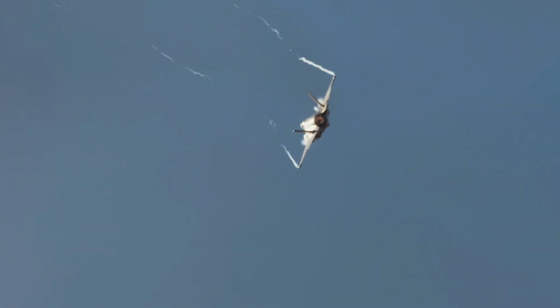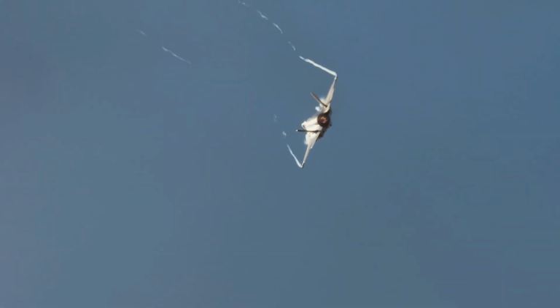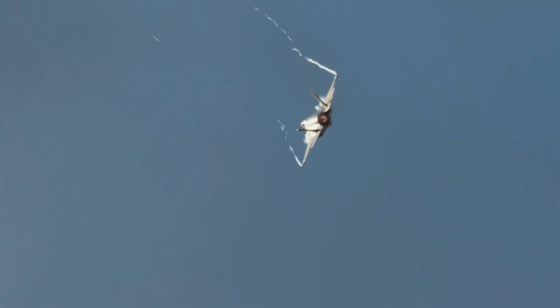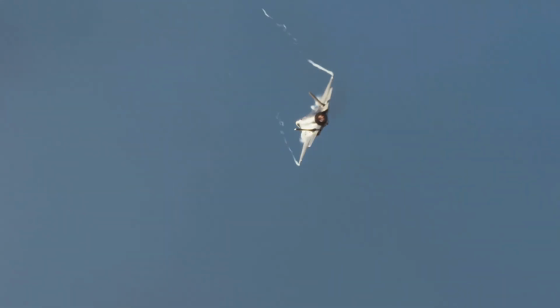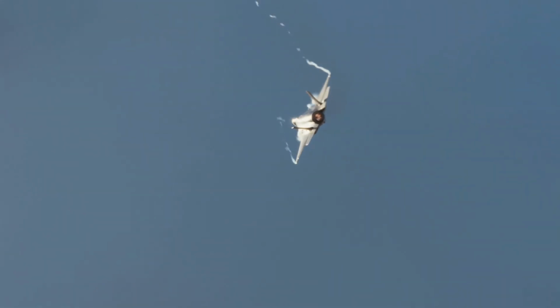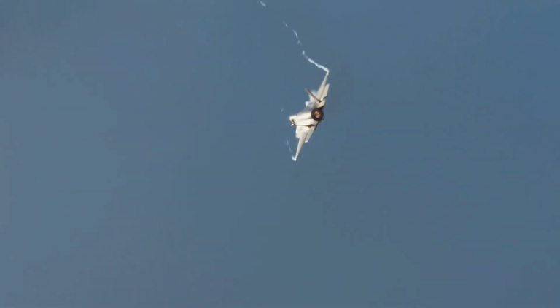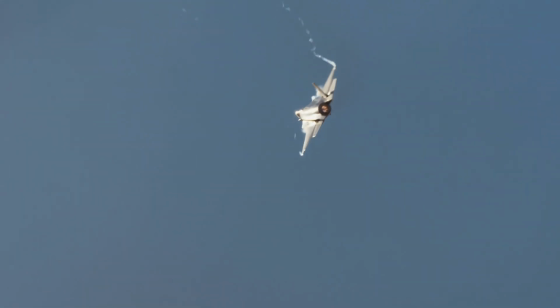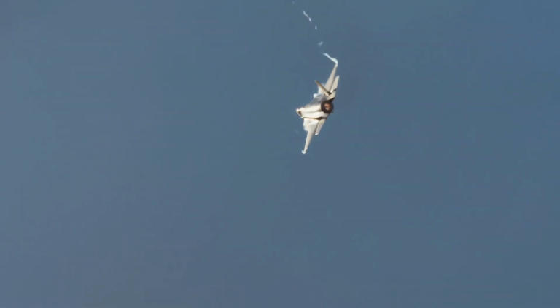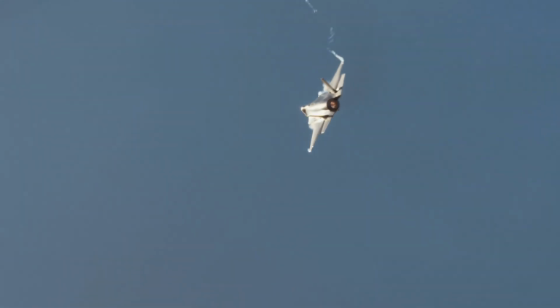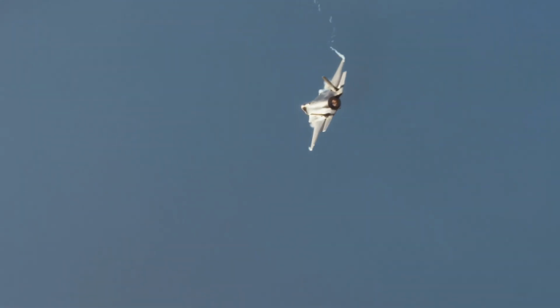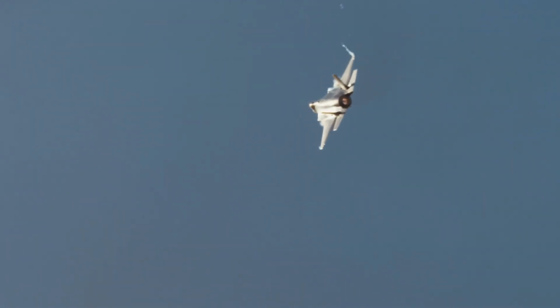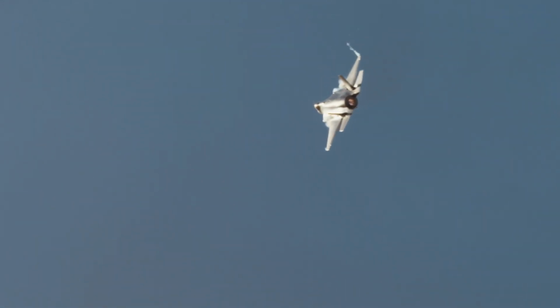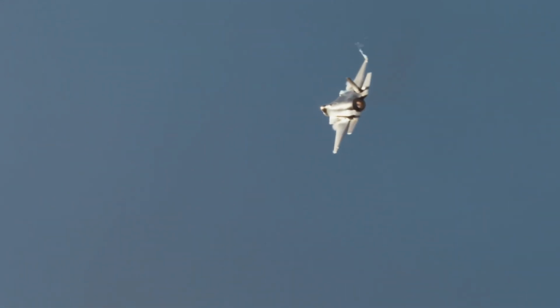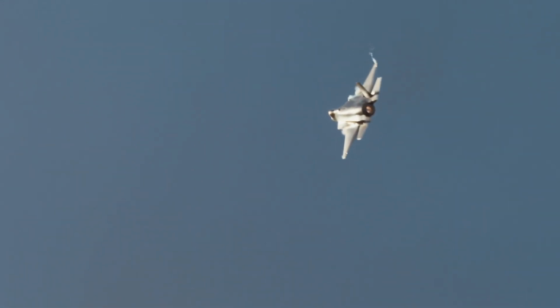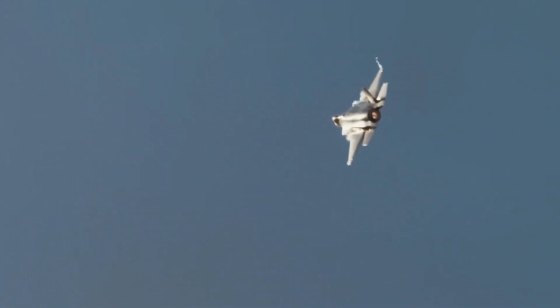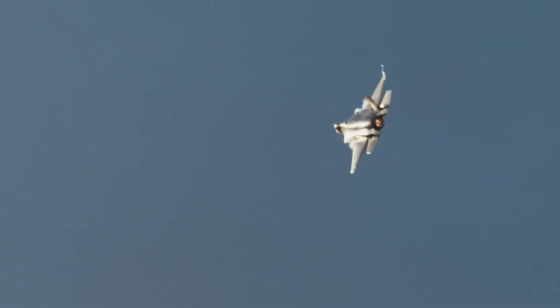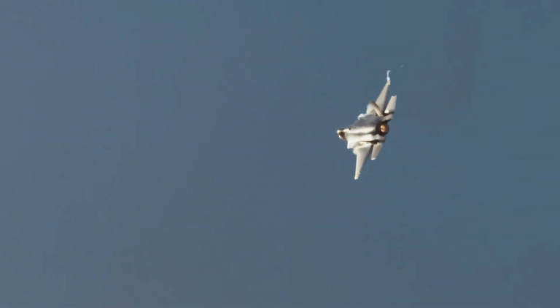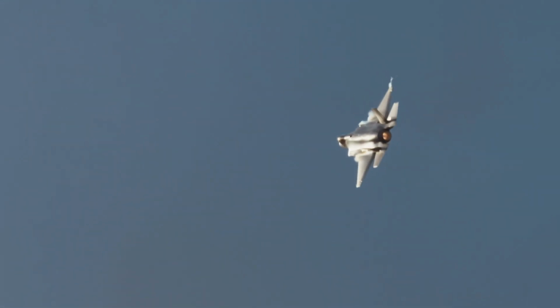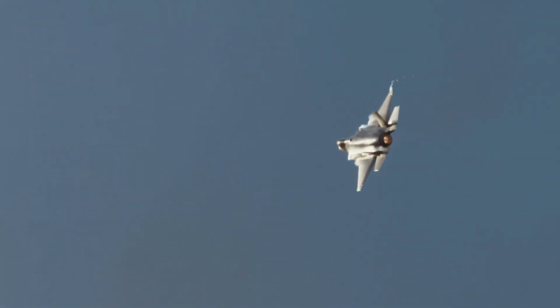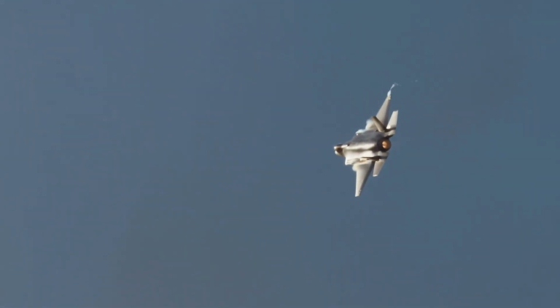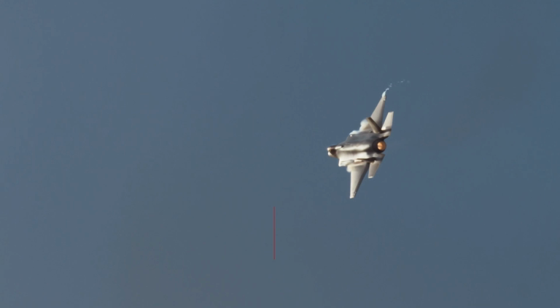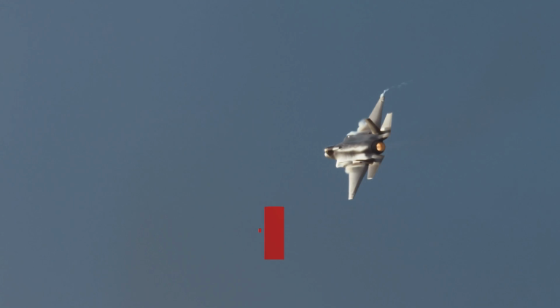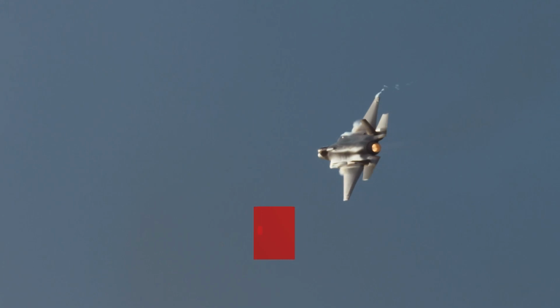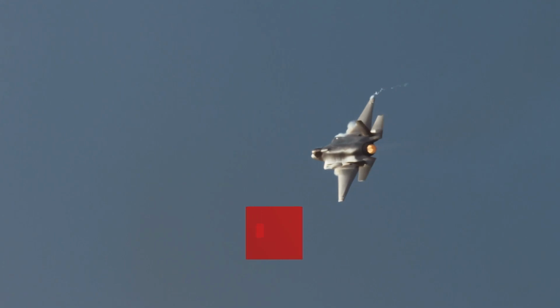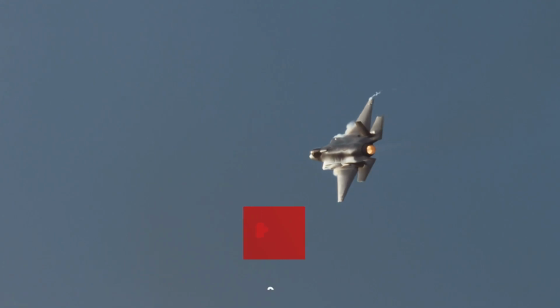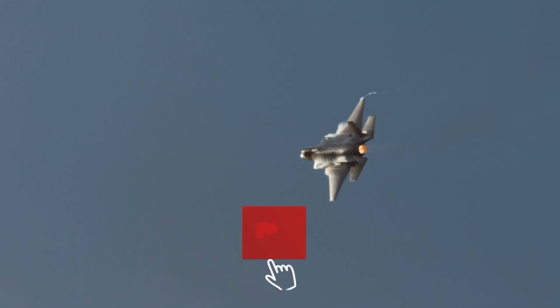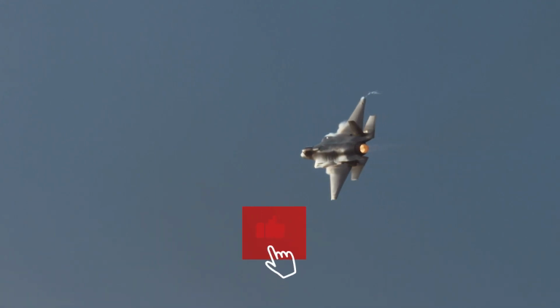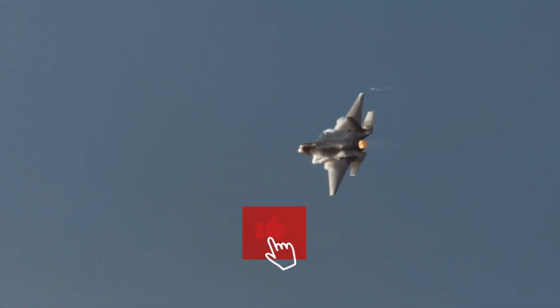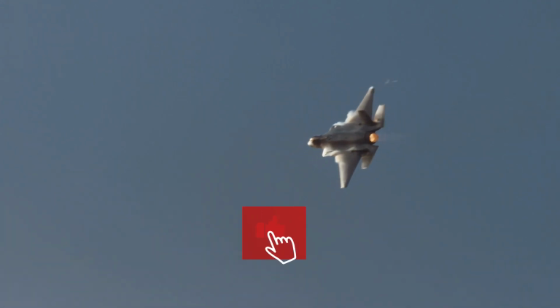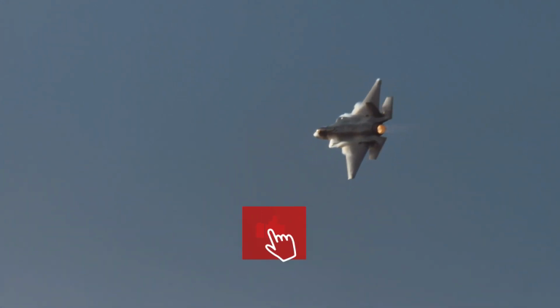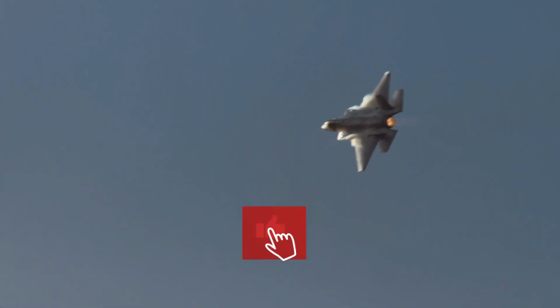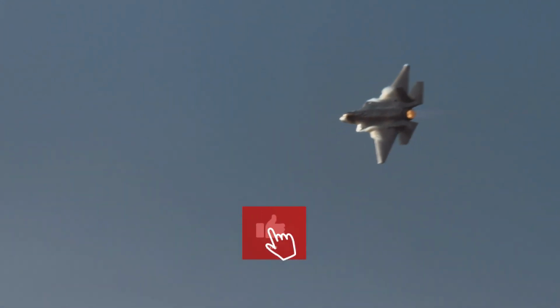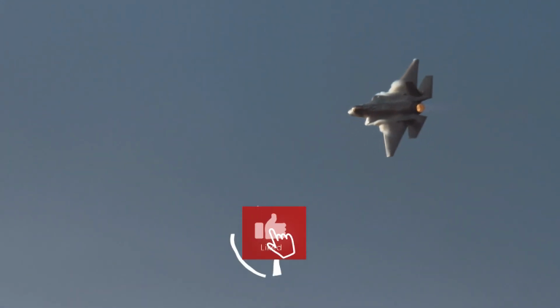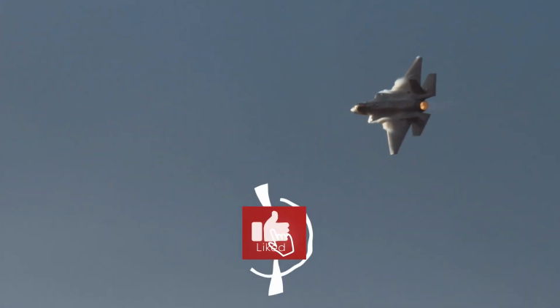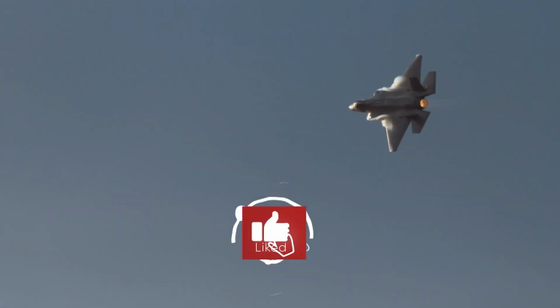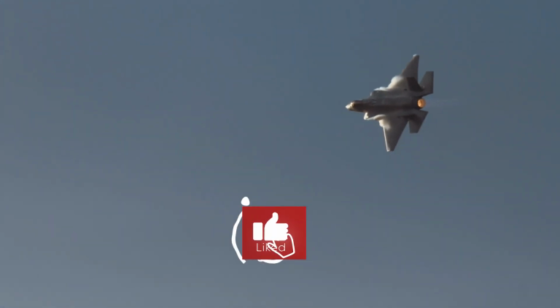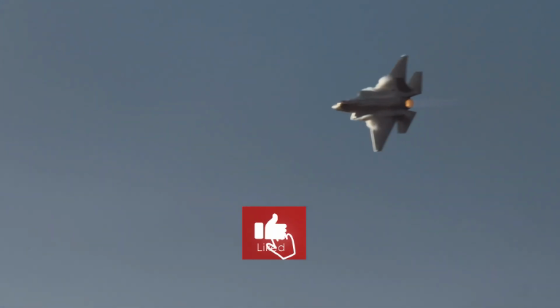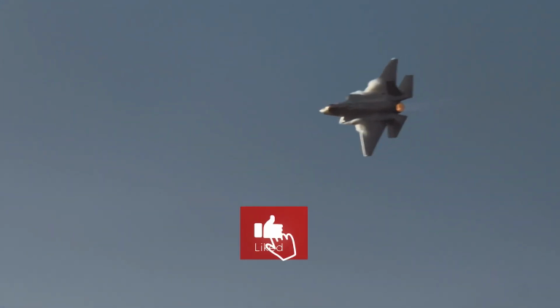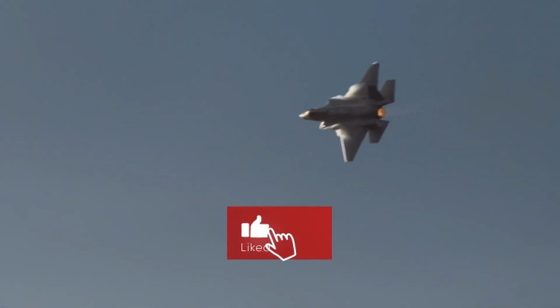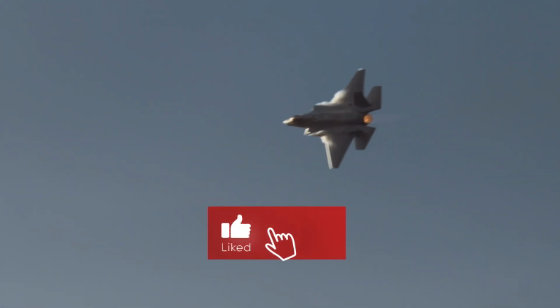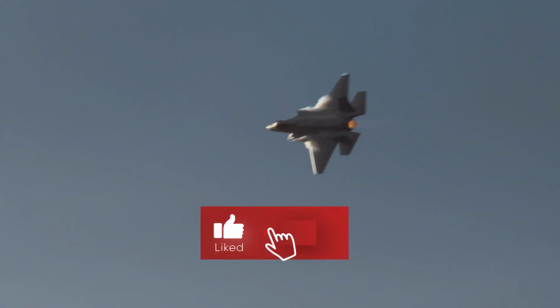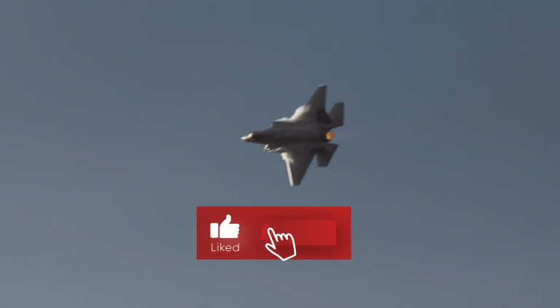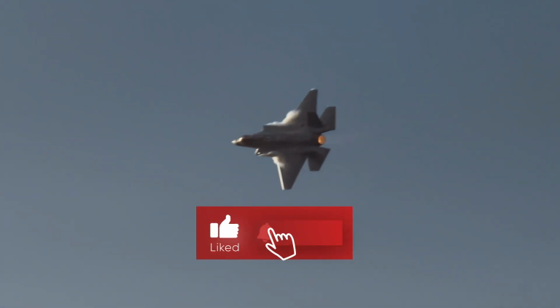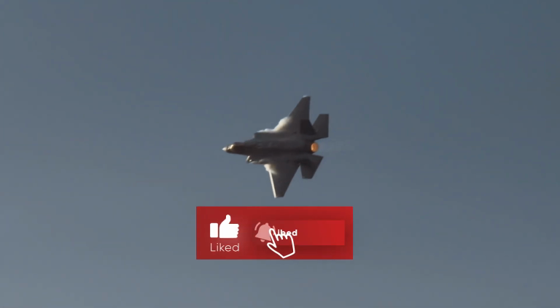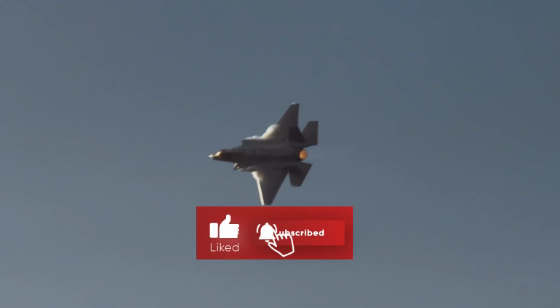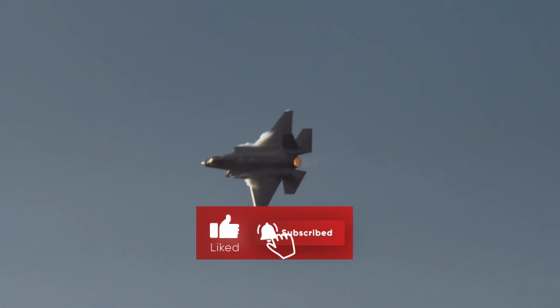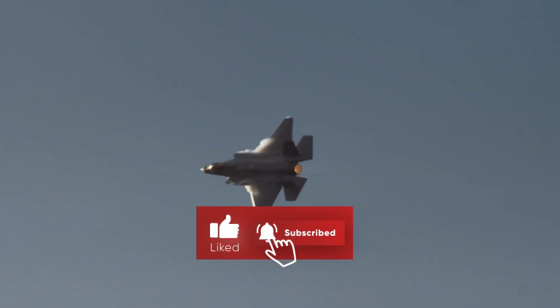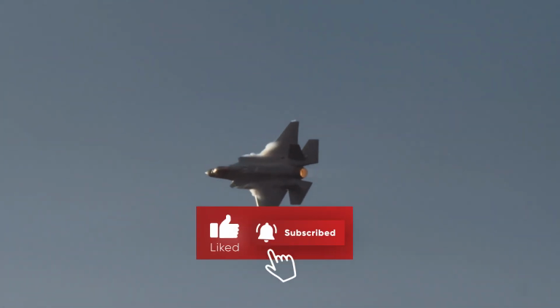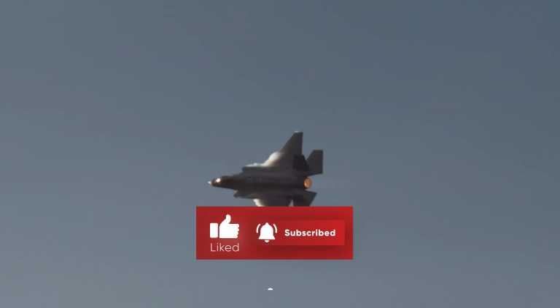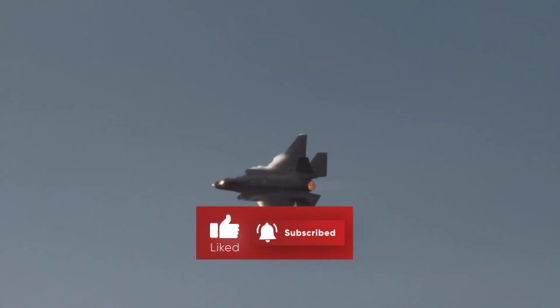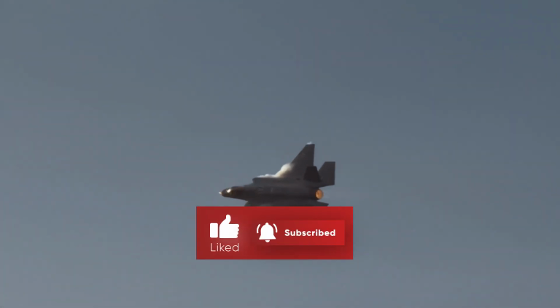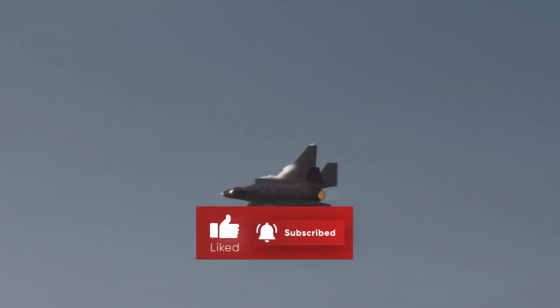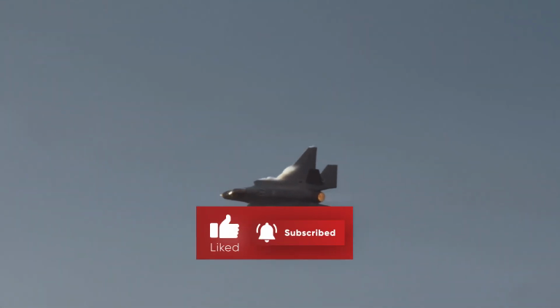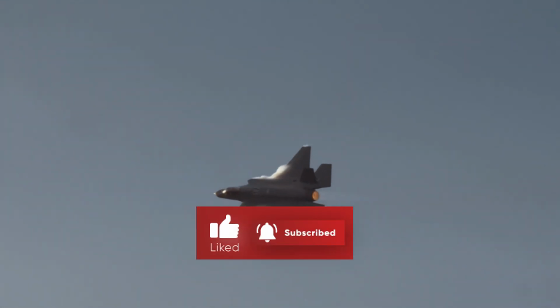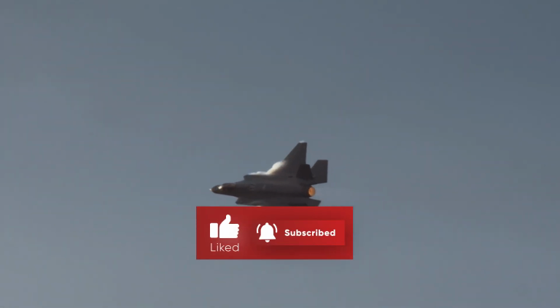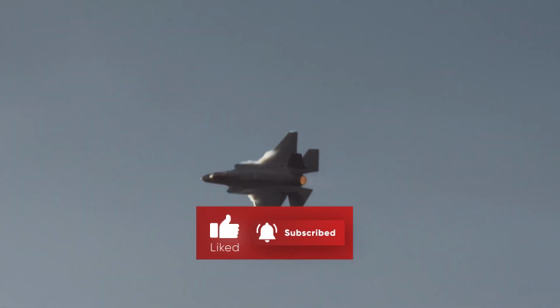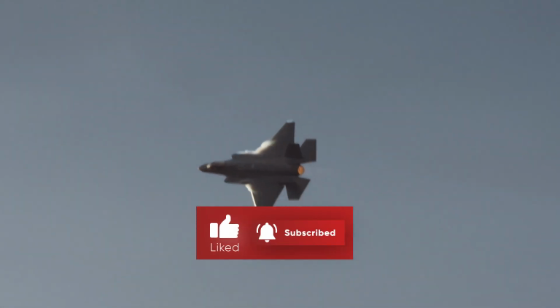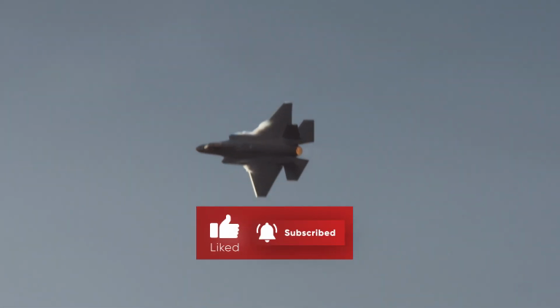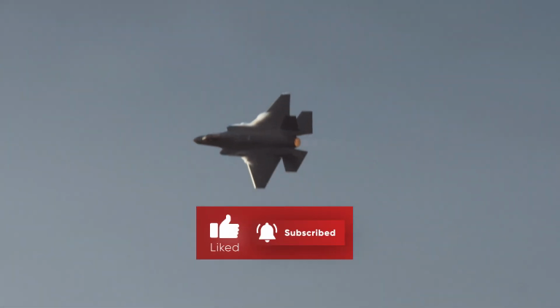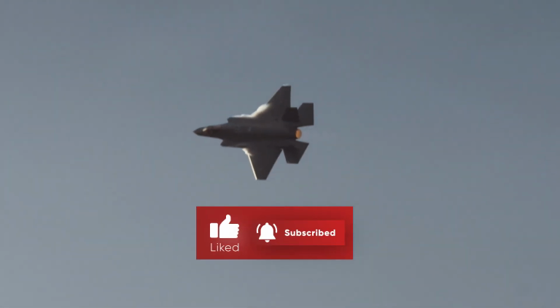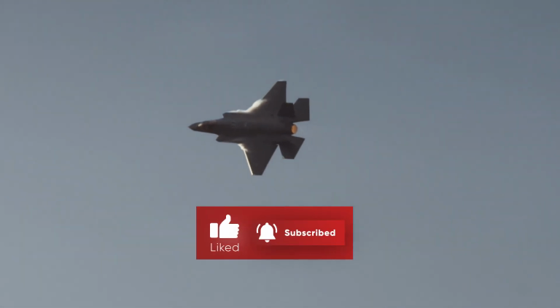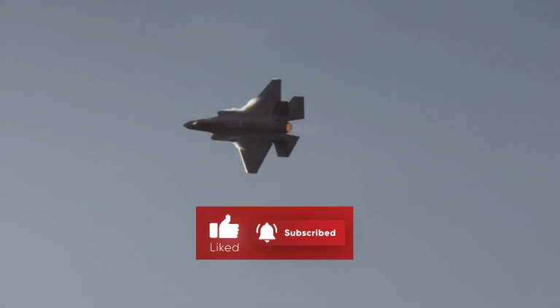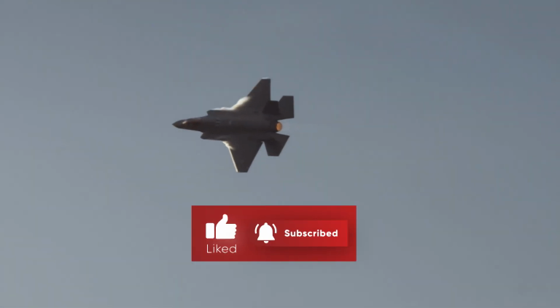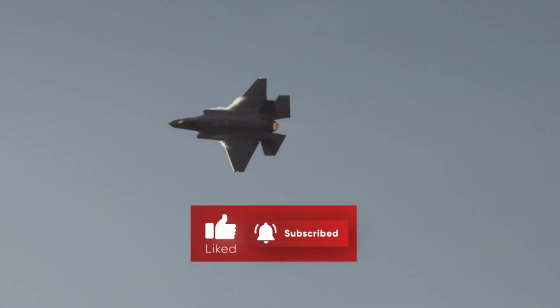That's all for today's video. If you enjoyed it, please don't forget to like the video and subscribe to our channel for more military intelligence.